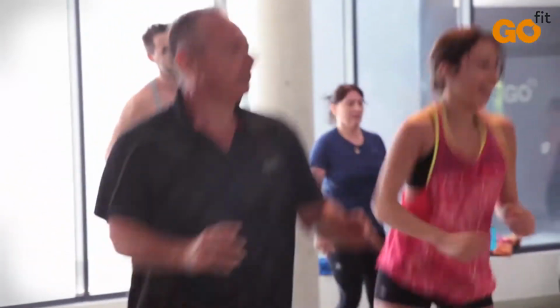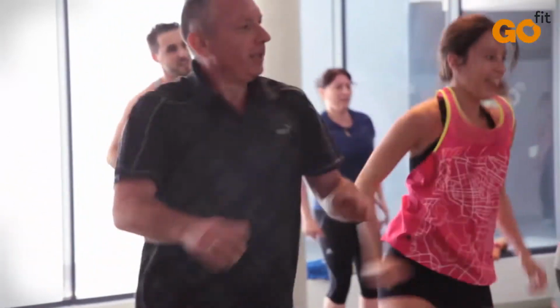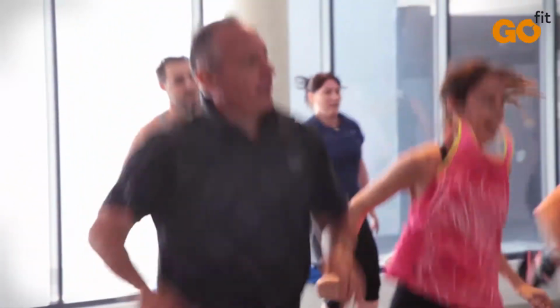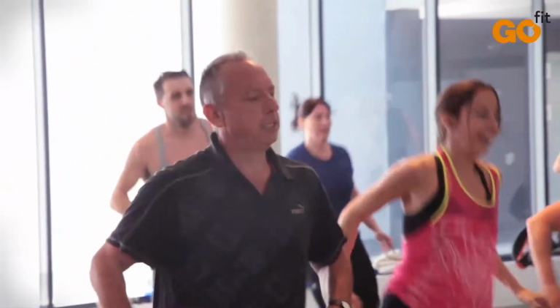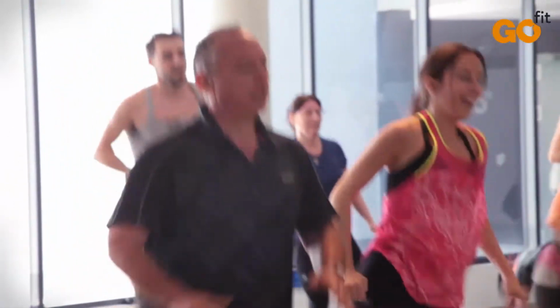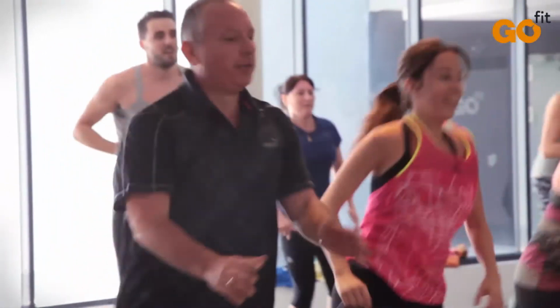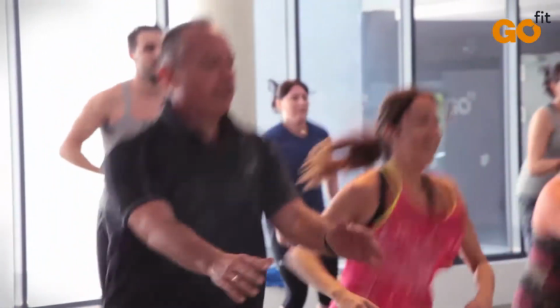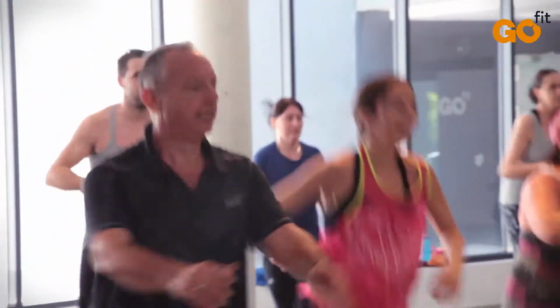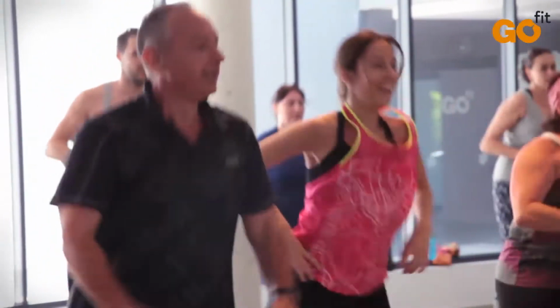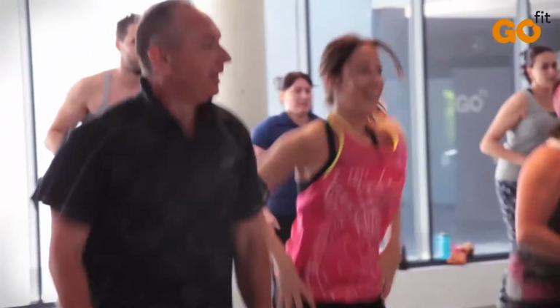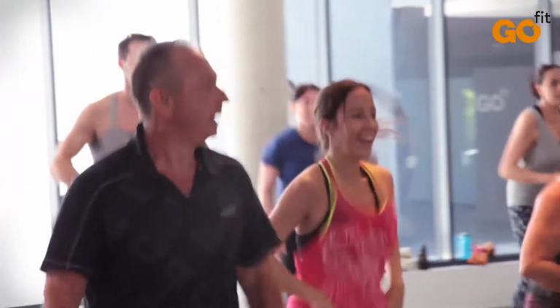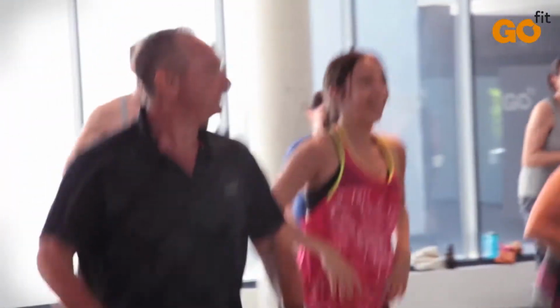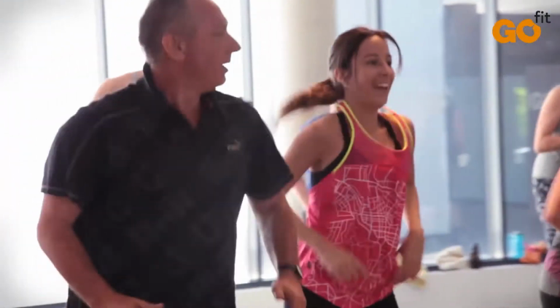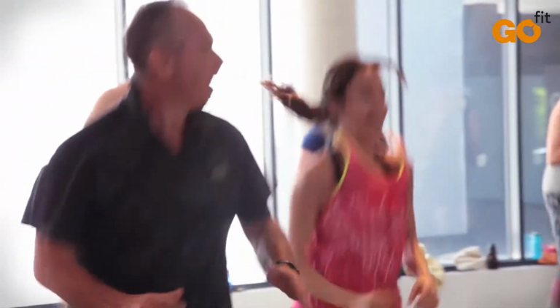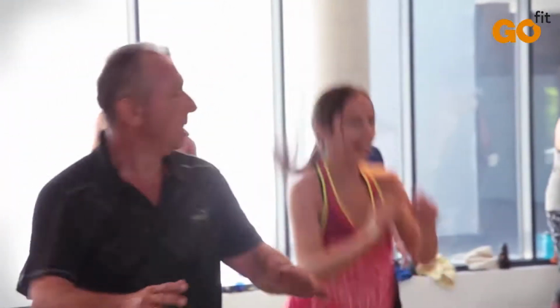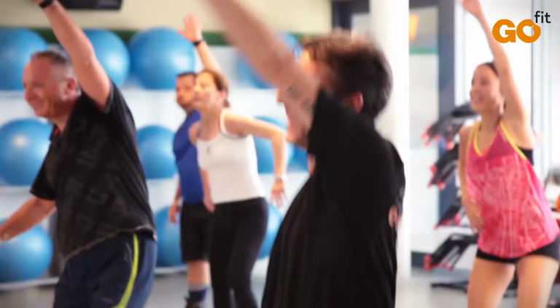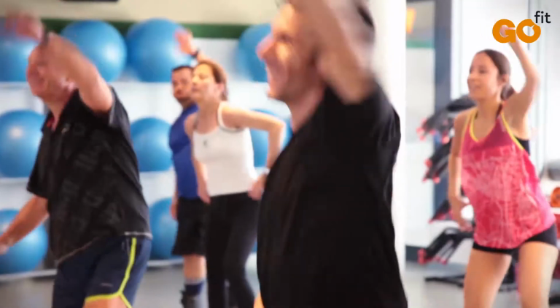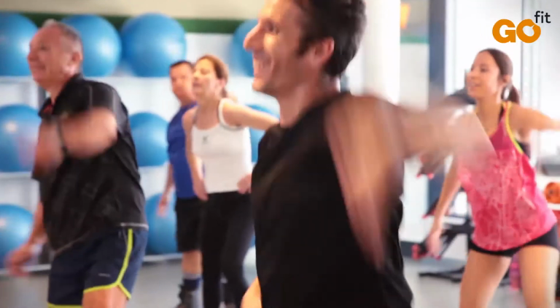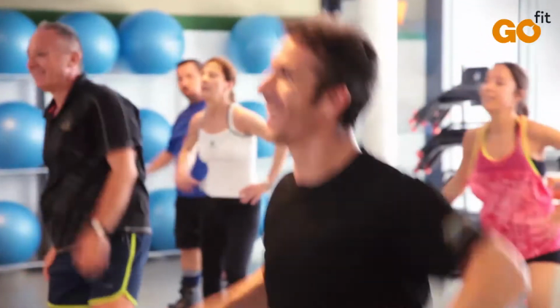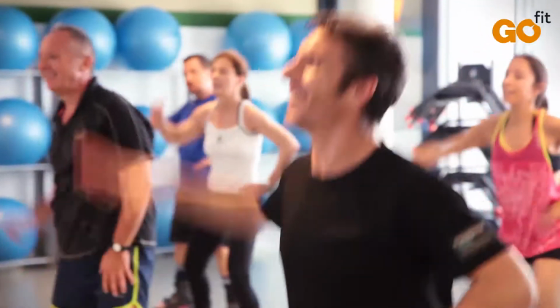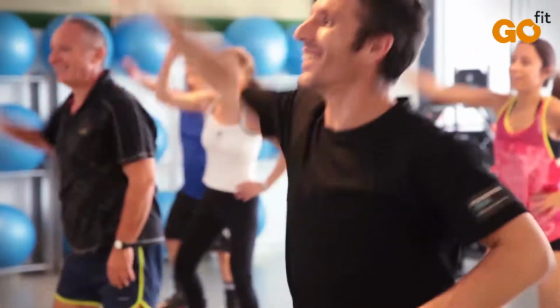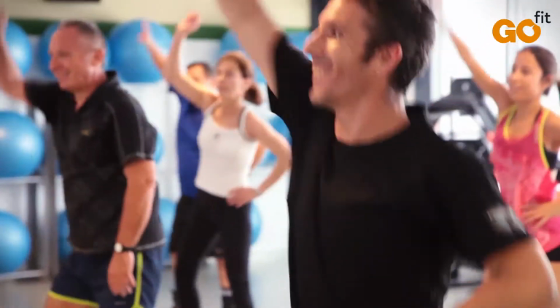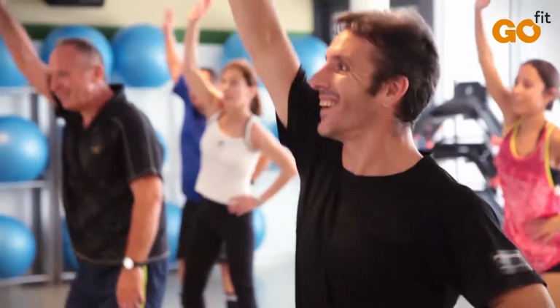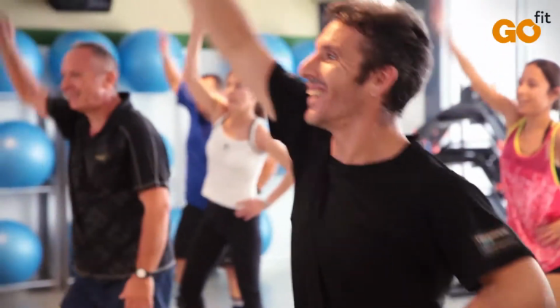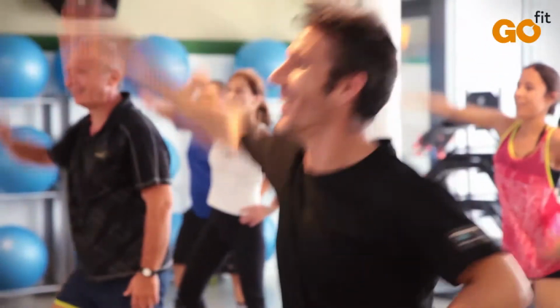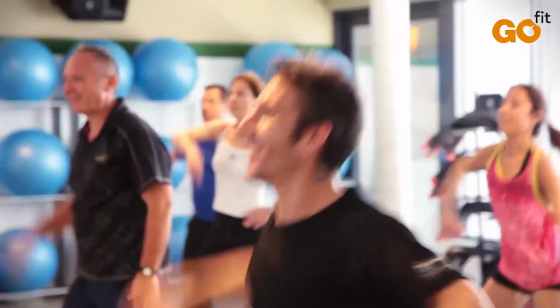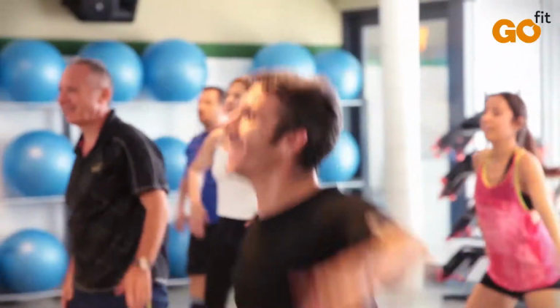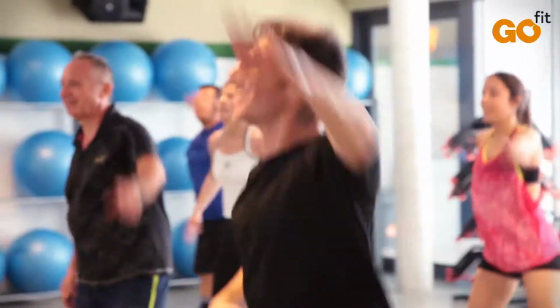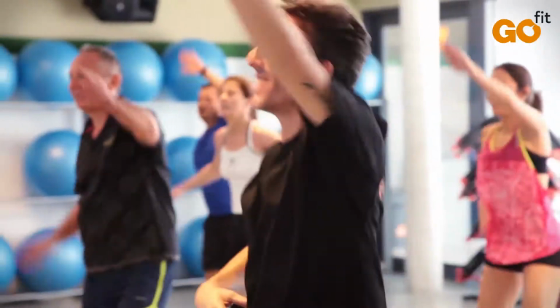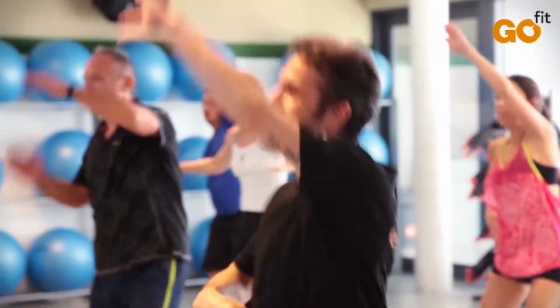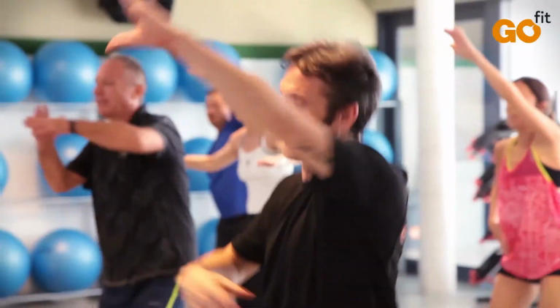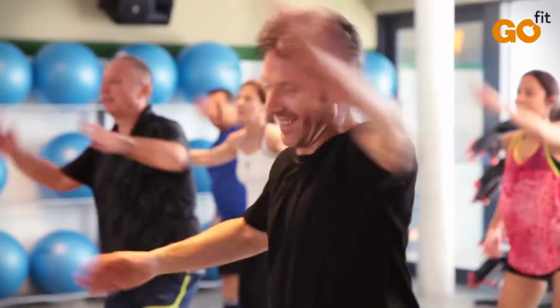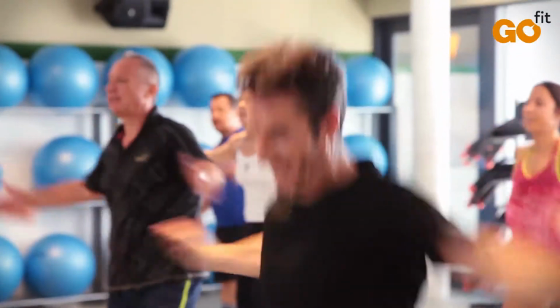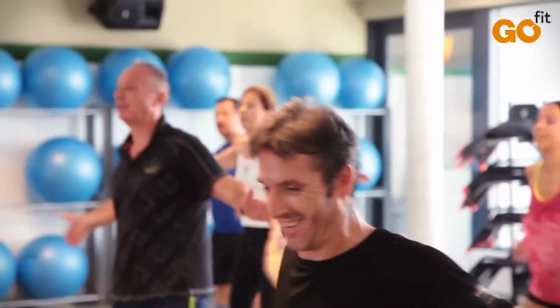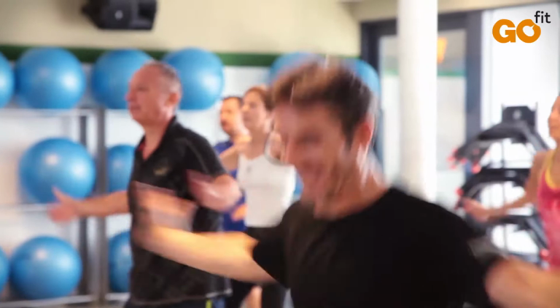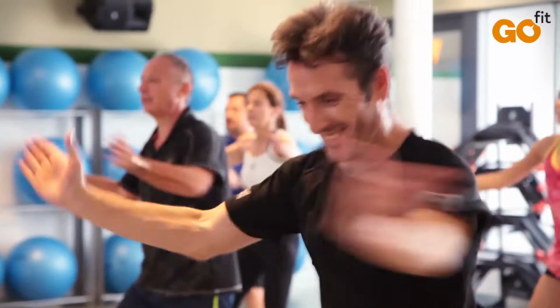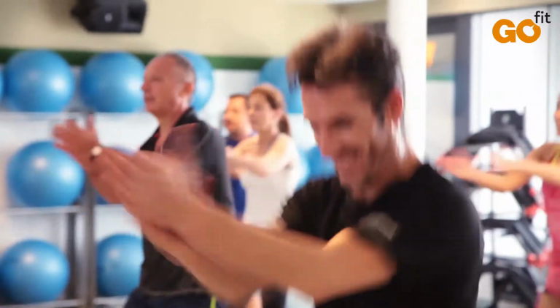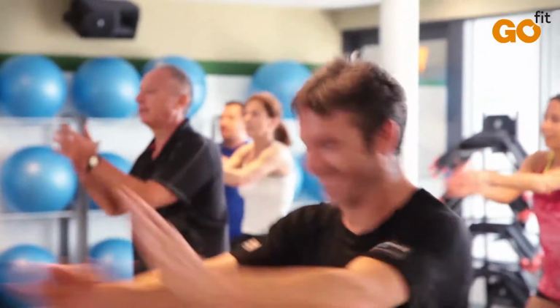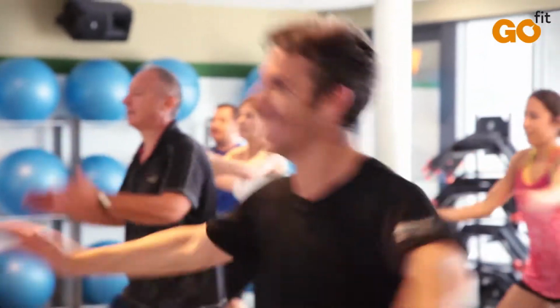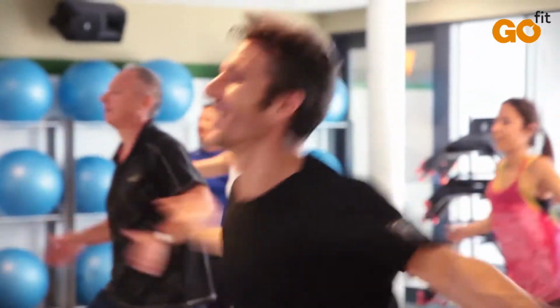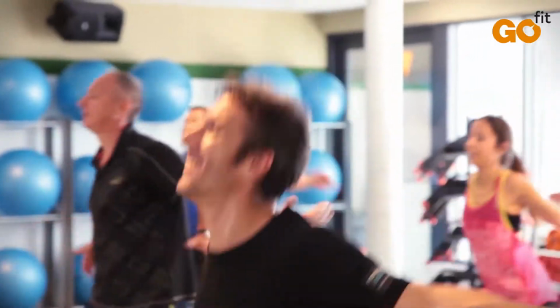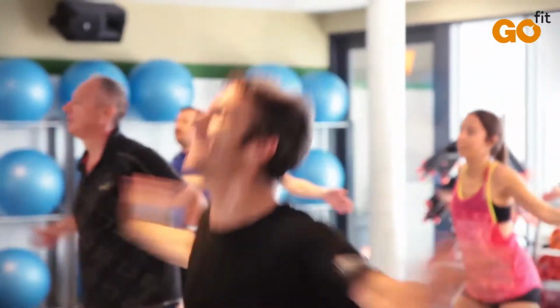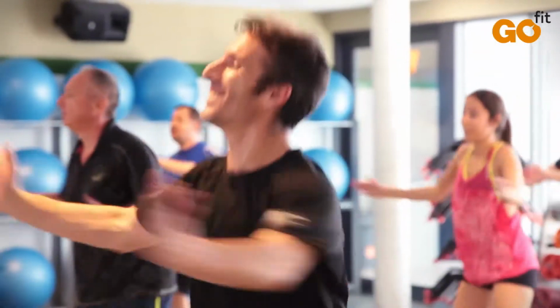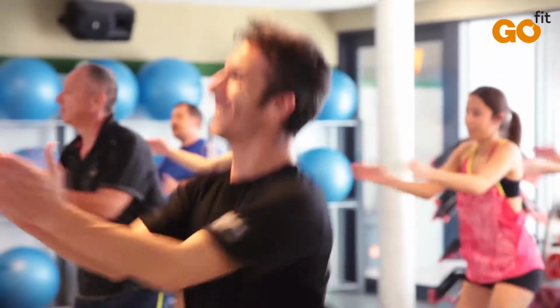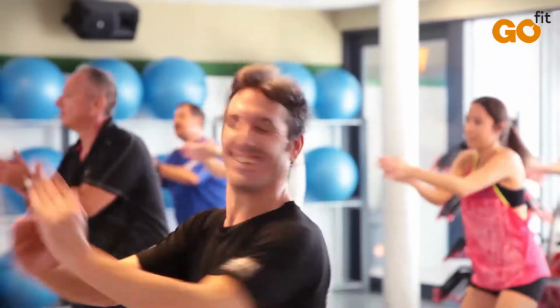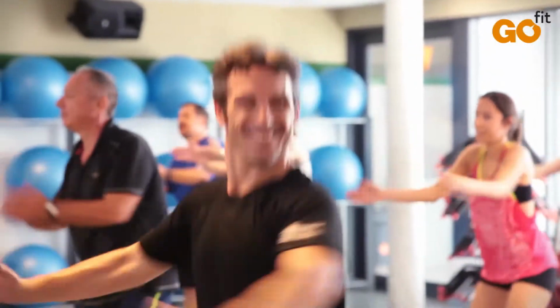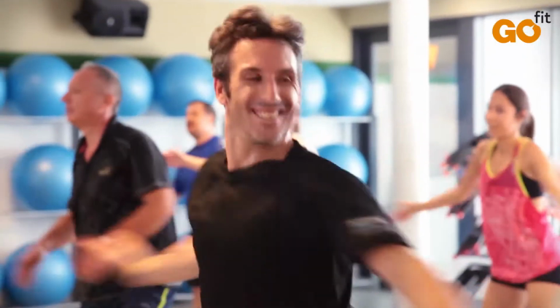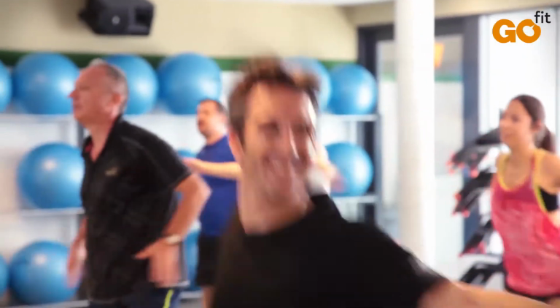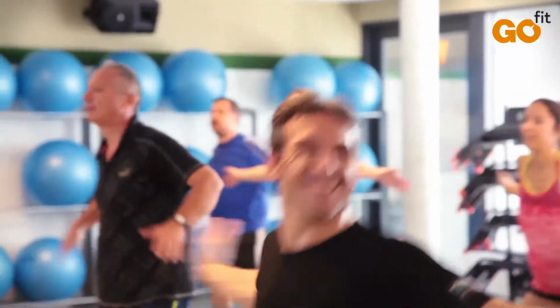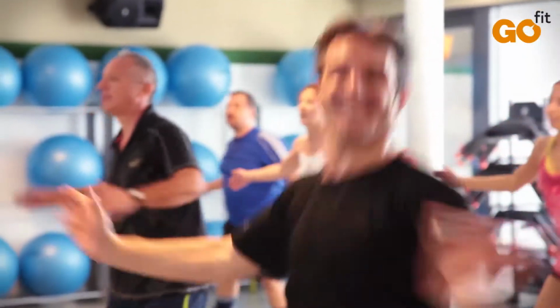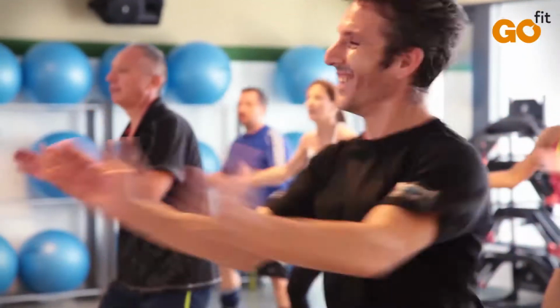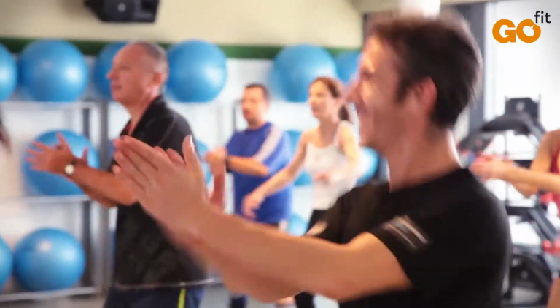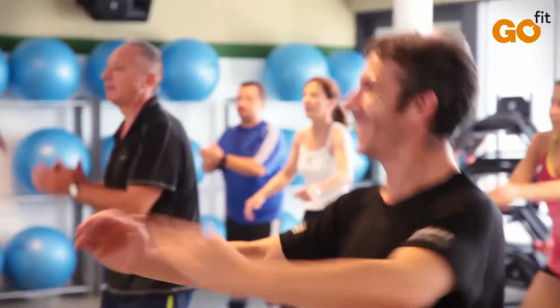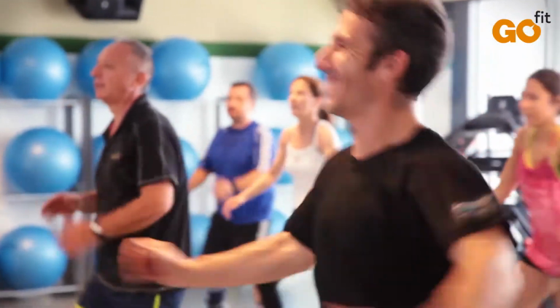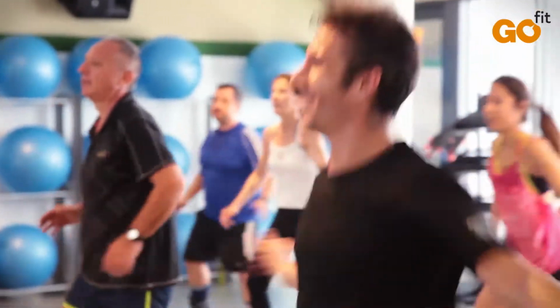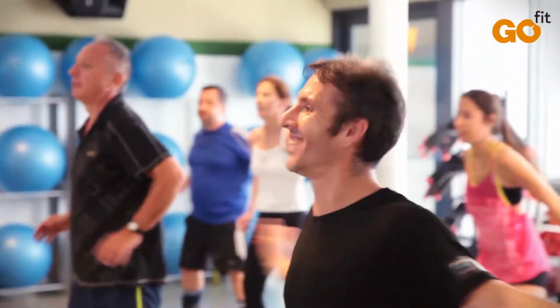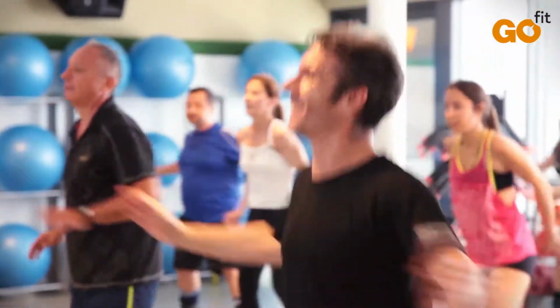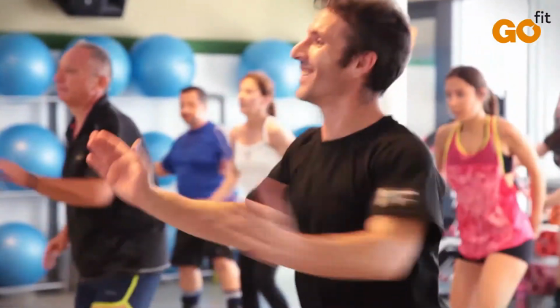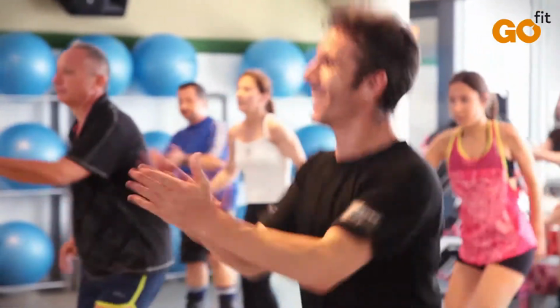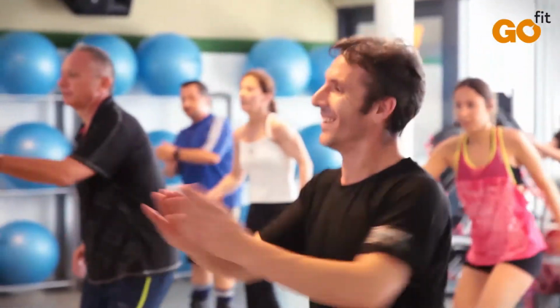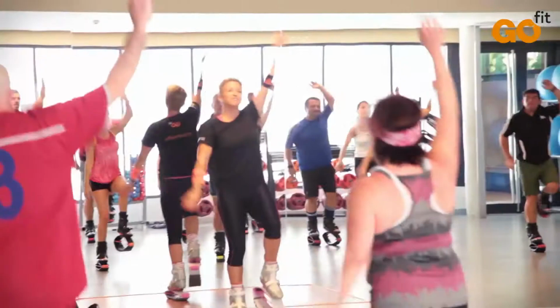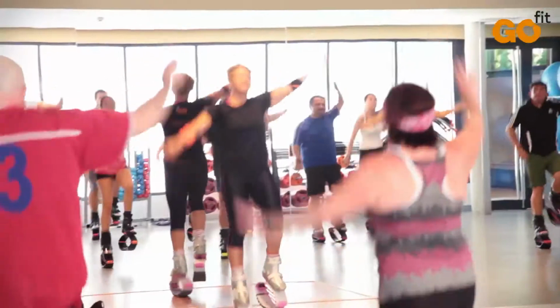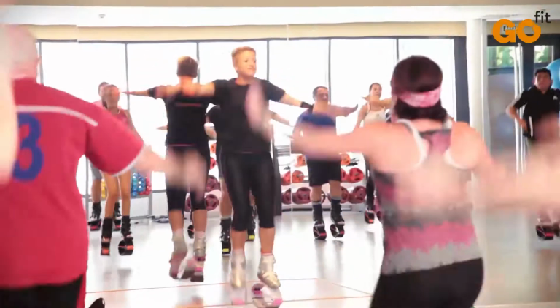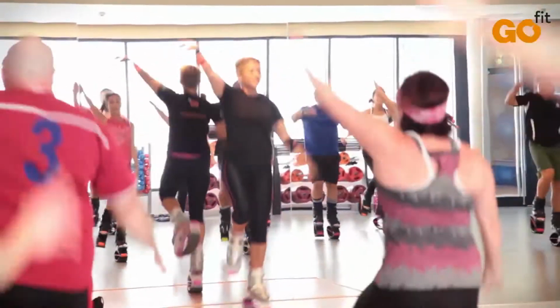Their use requires little time and space. Two or three square meters and about 30 minutes of activity a day are enough to keep you fit.